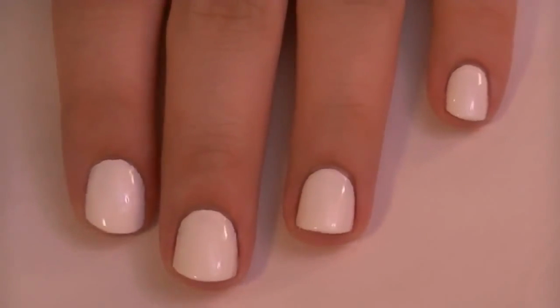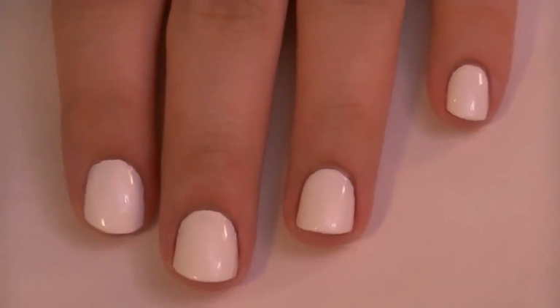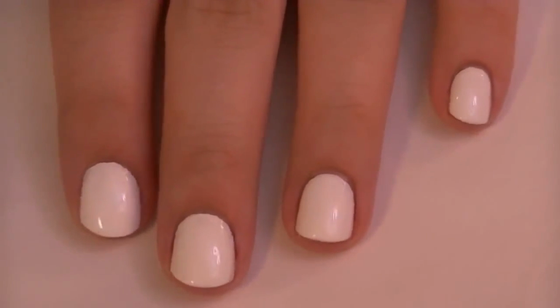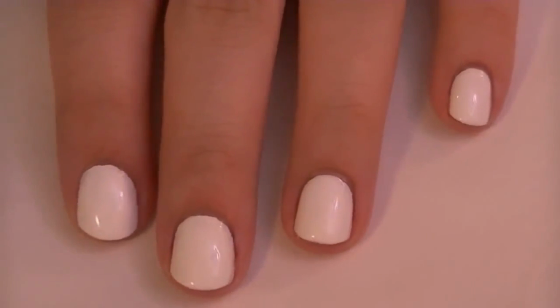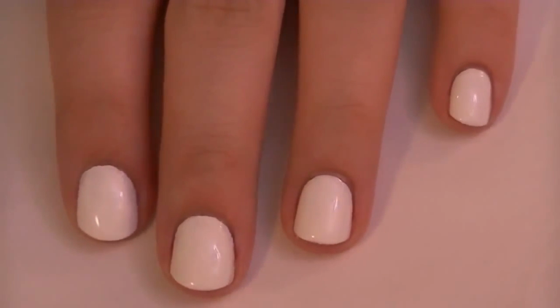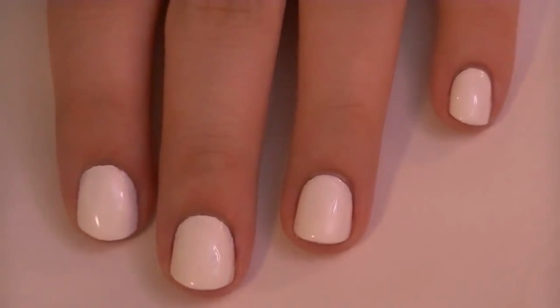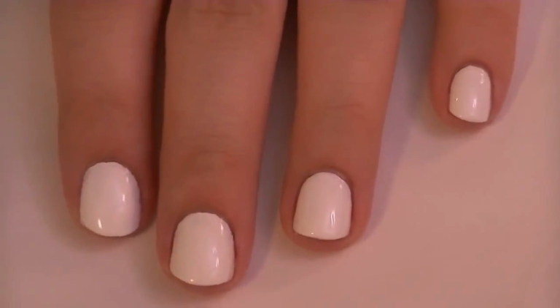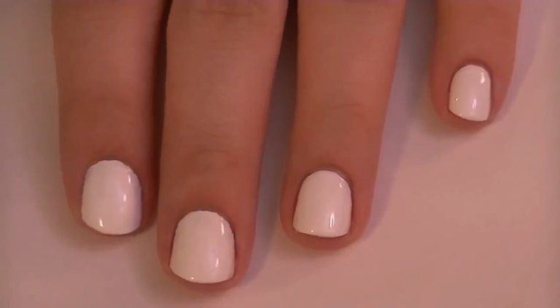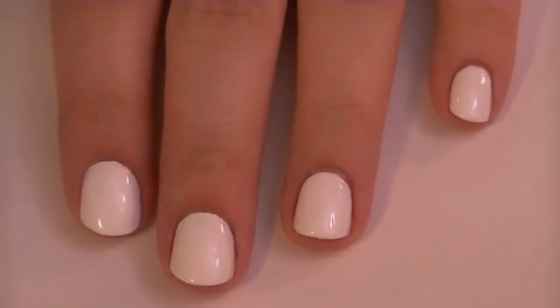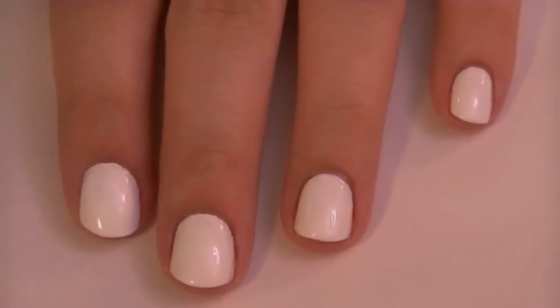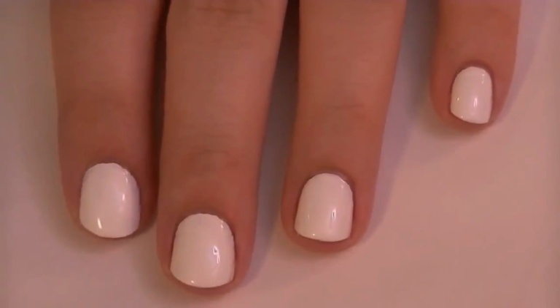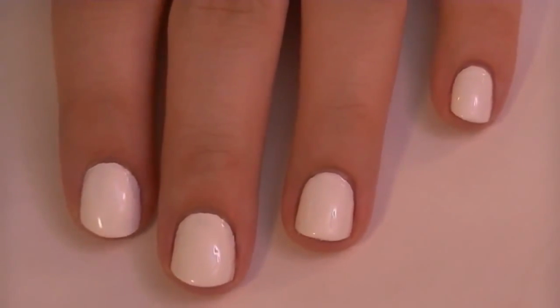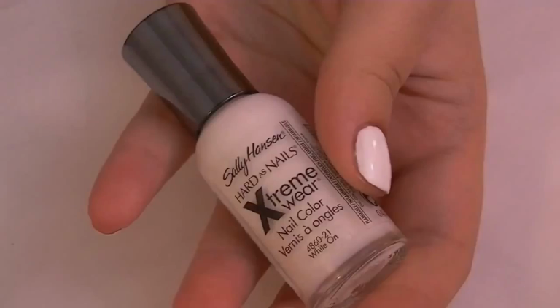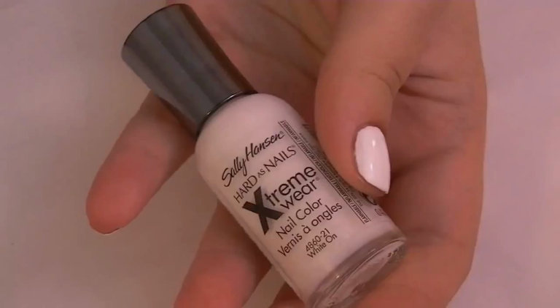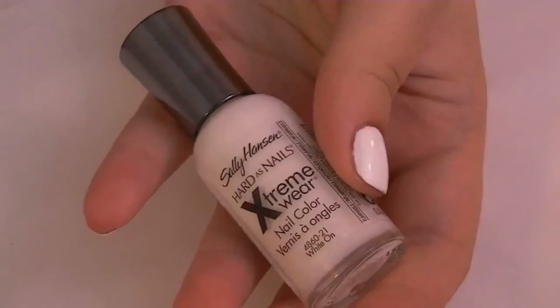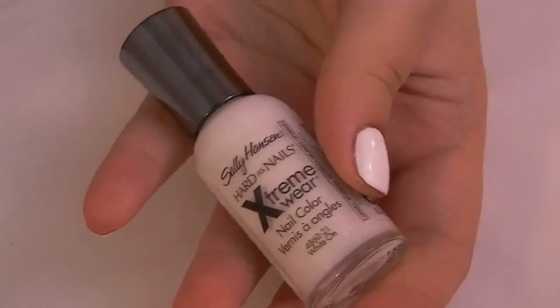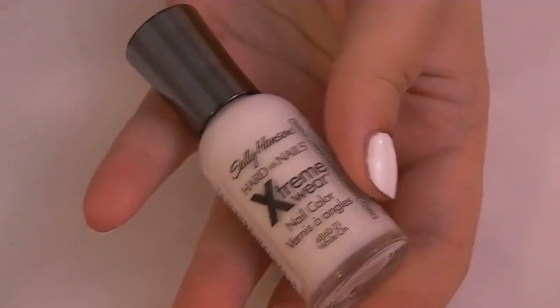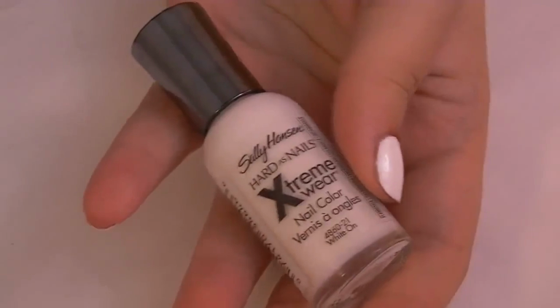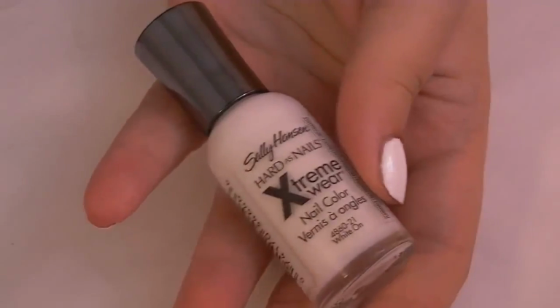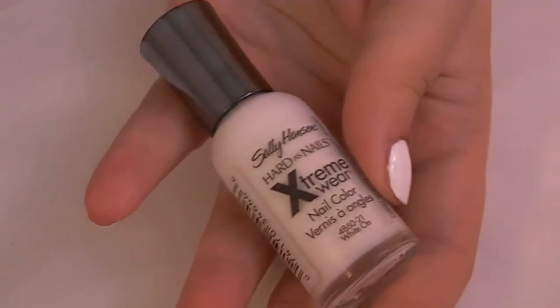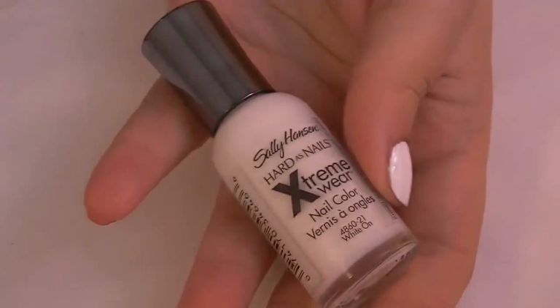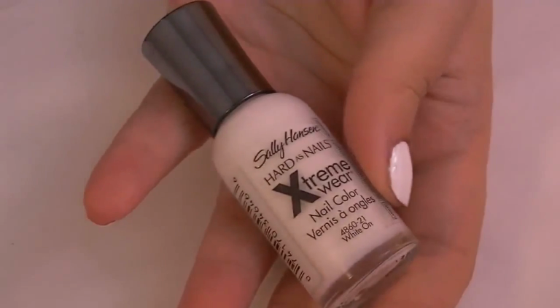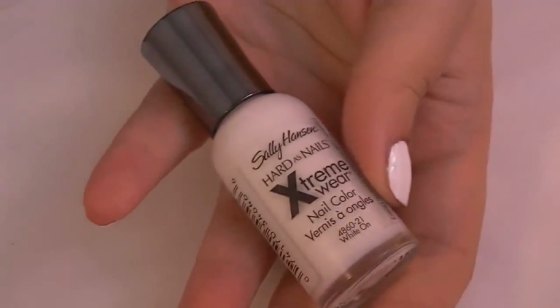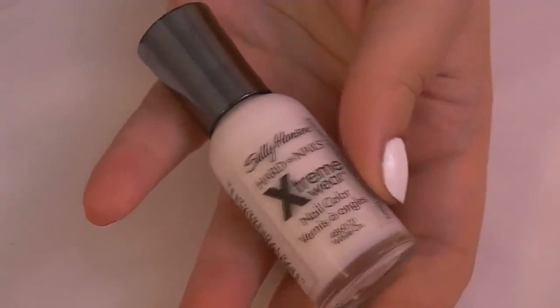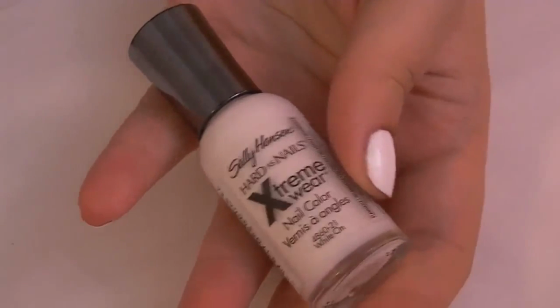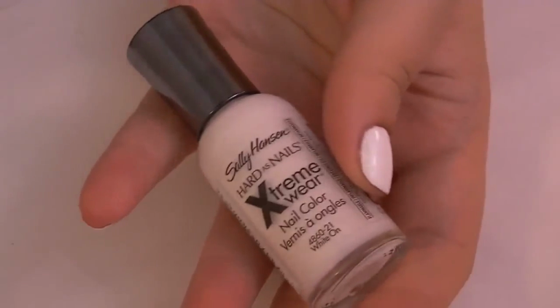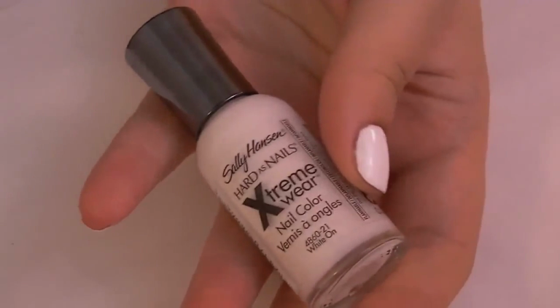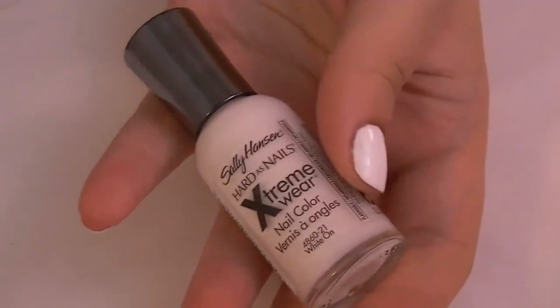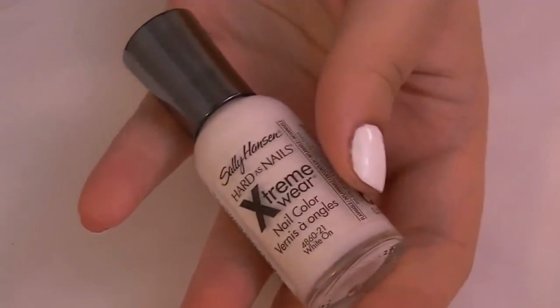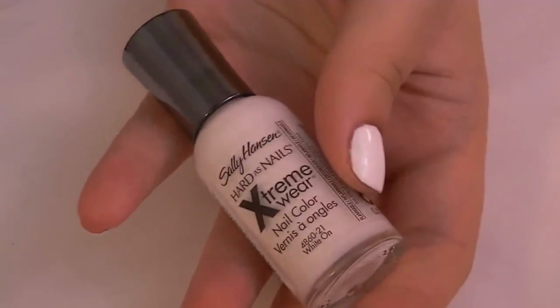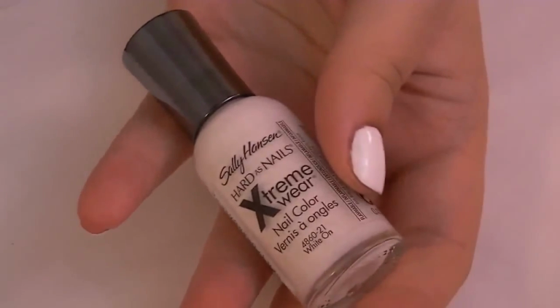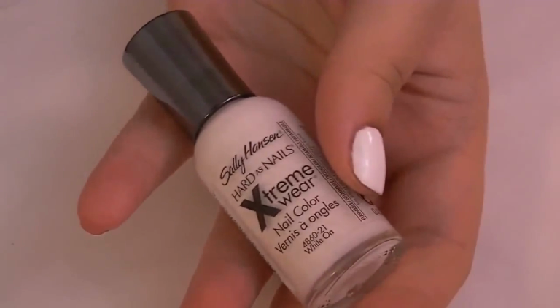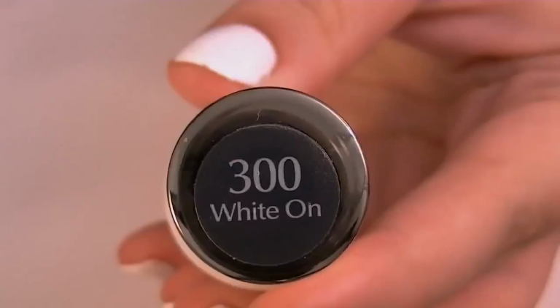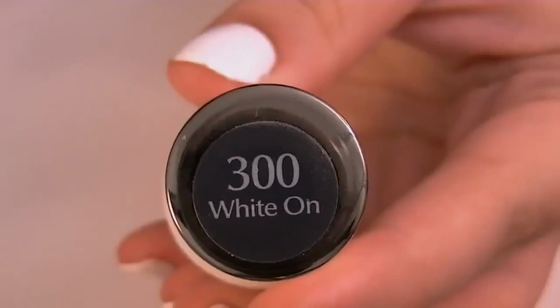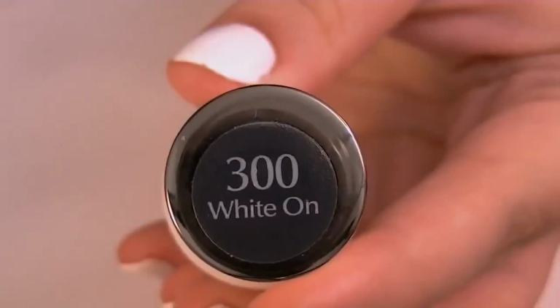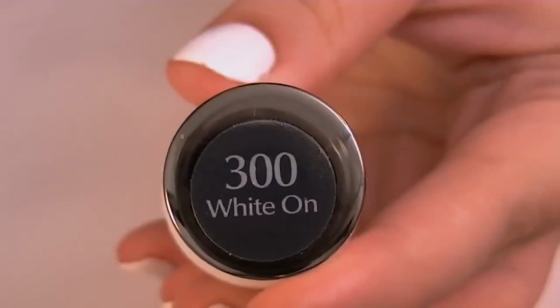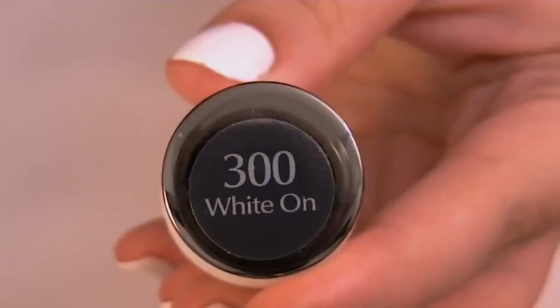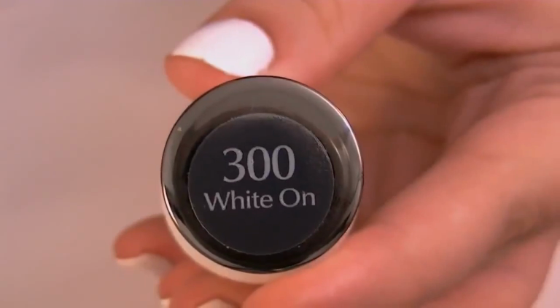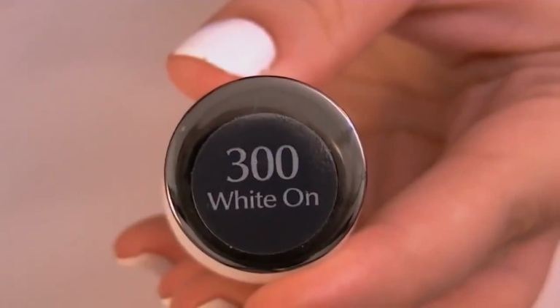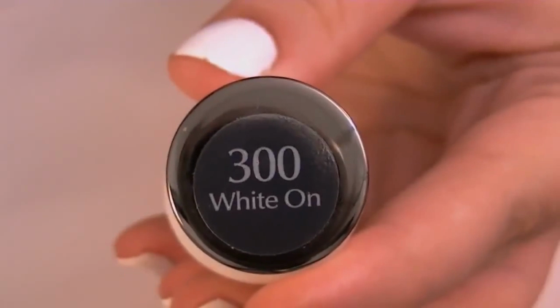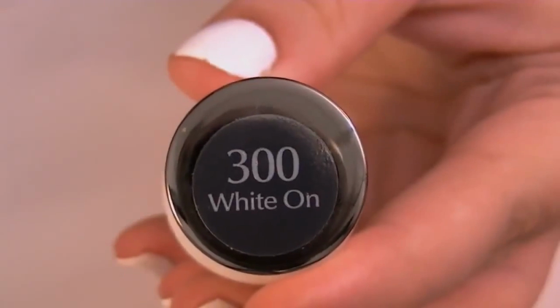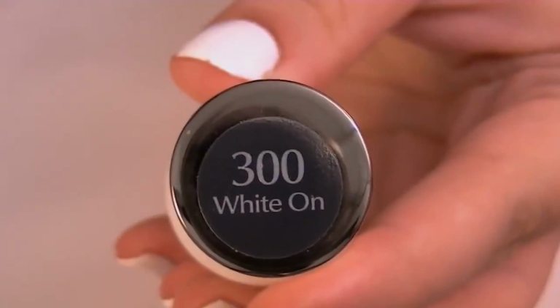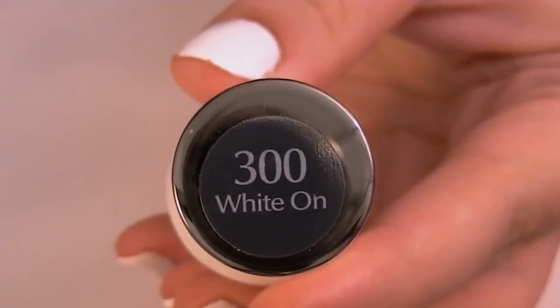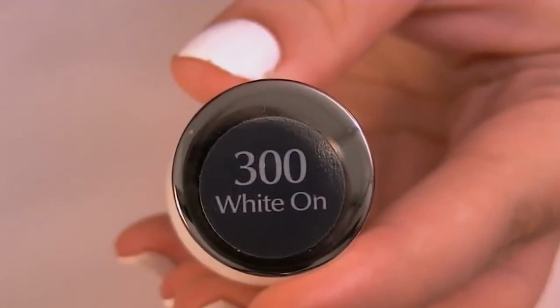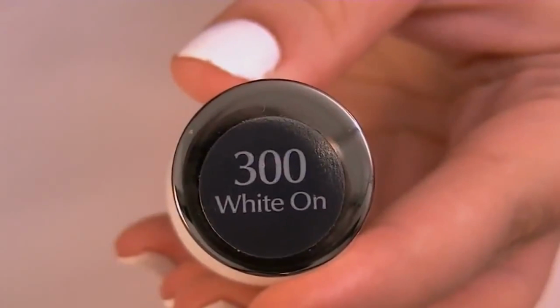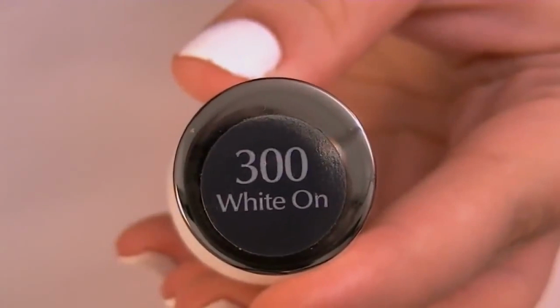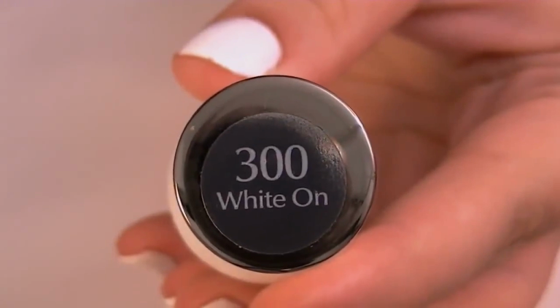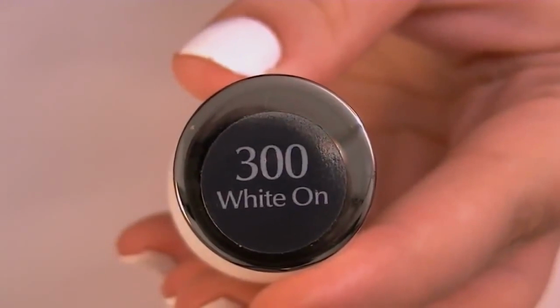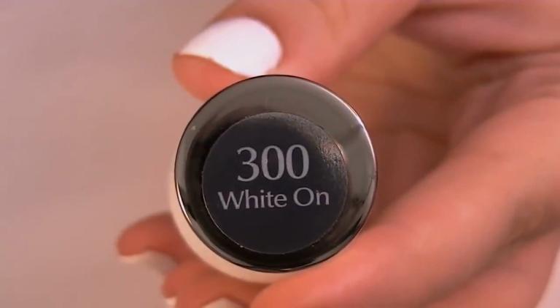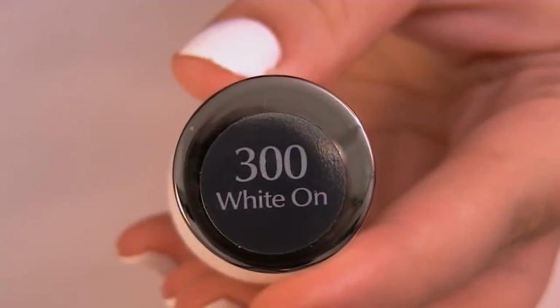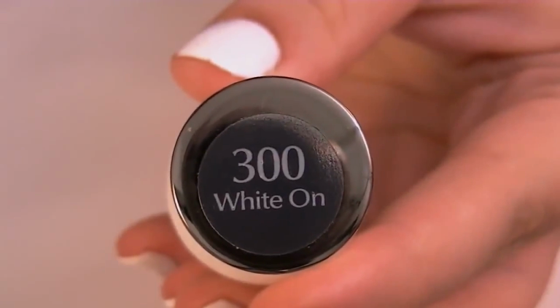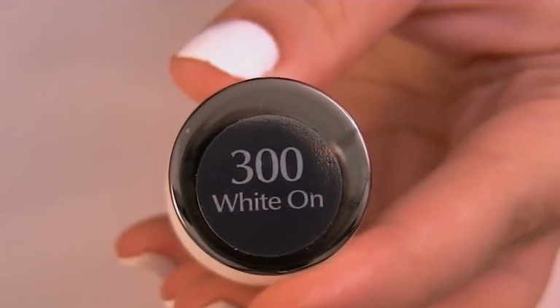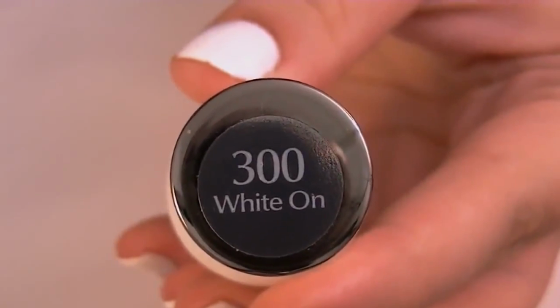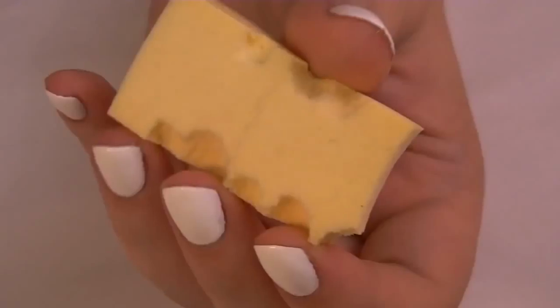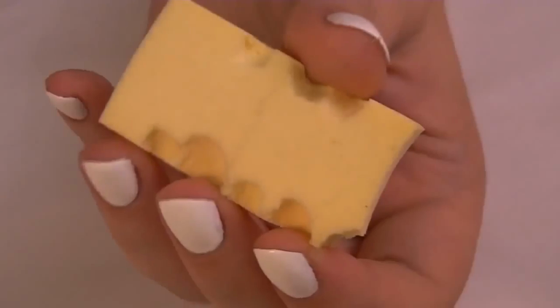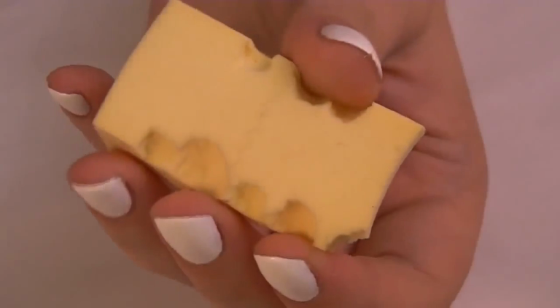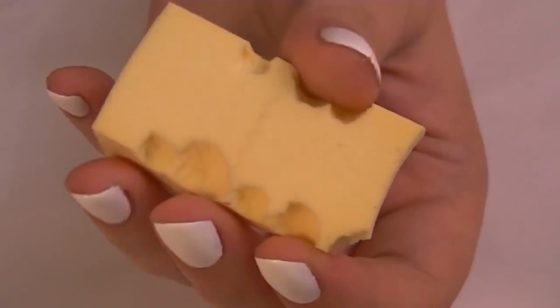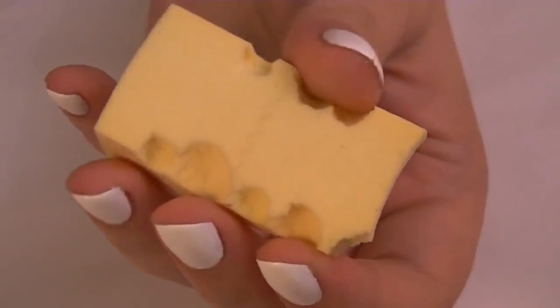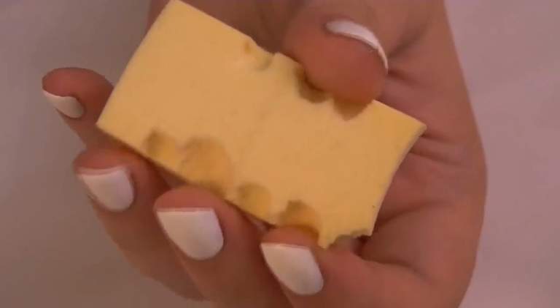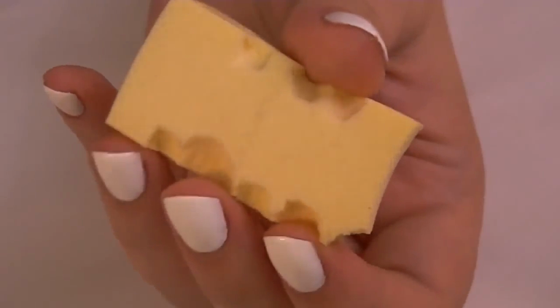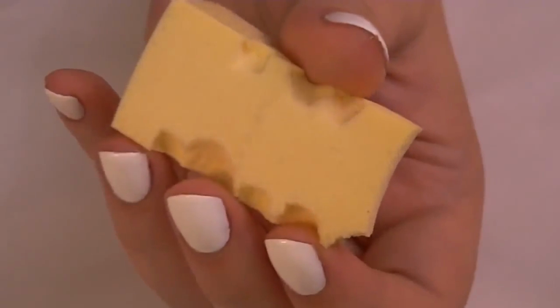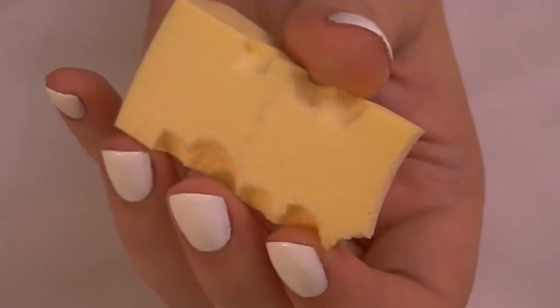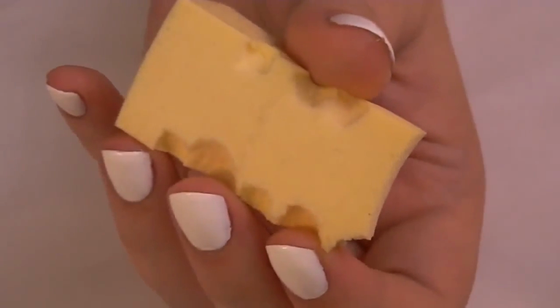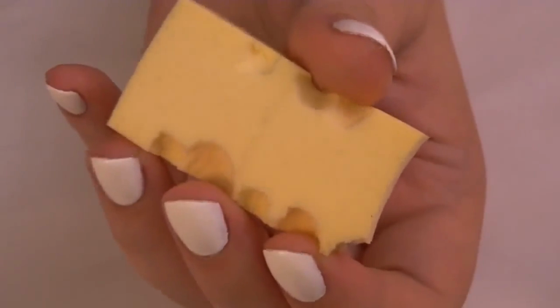The first thing you're going to want to do is paint all of your nails white. I'm using the Sally Hansen Extreme Wear in the color White On.